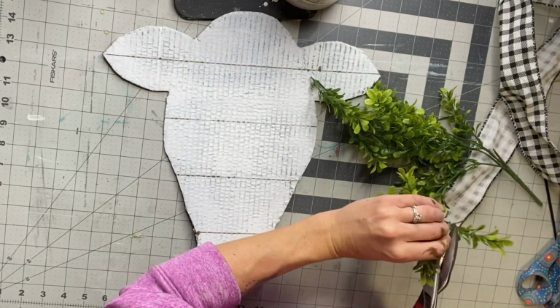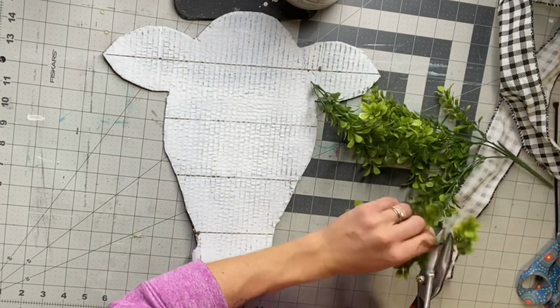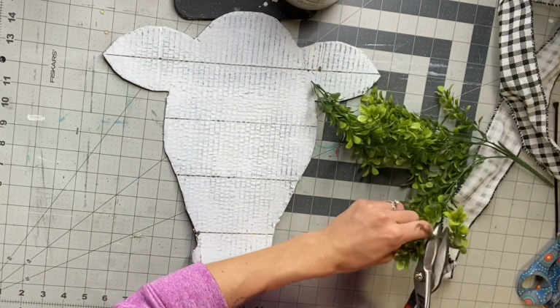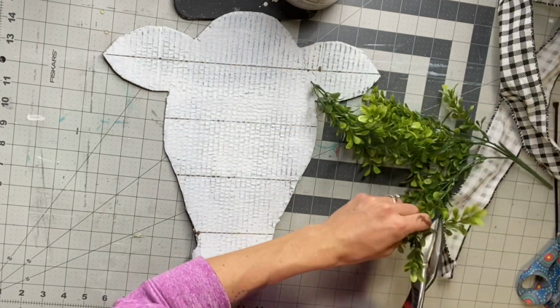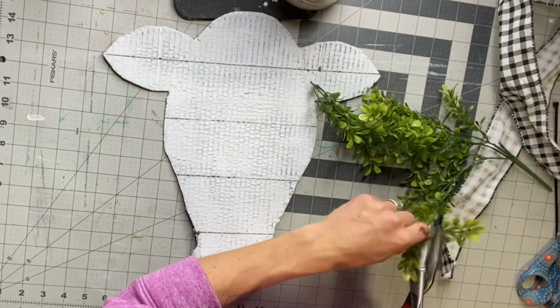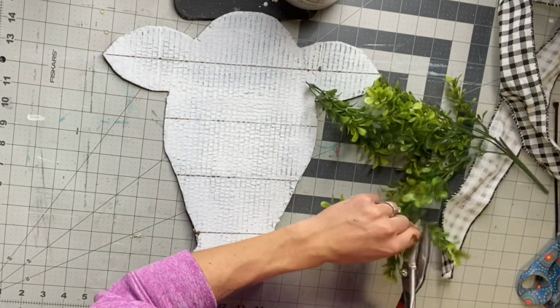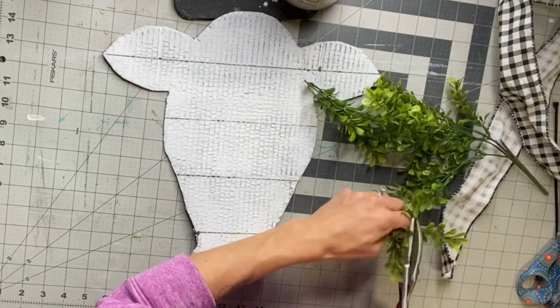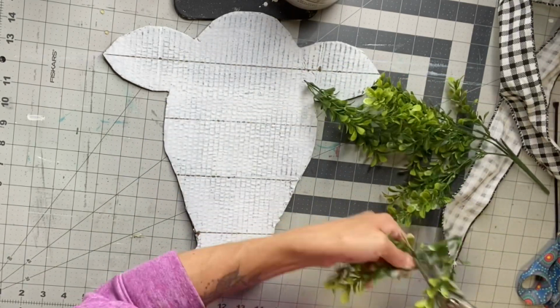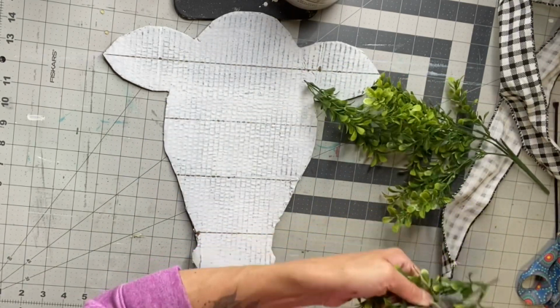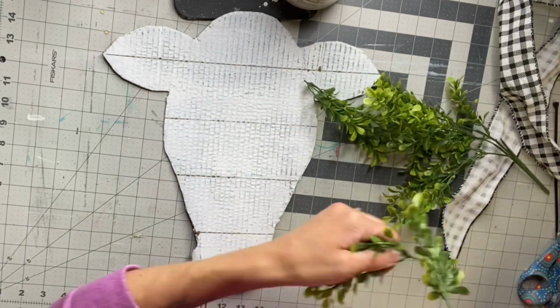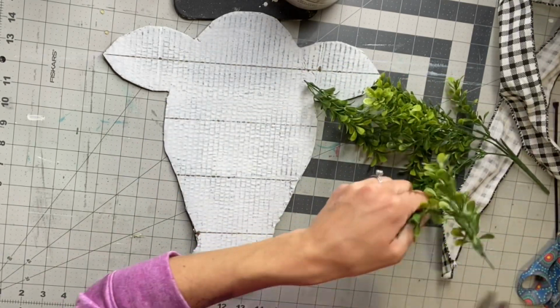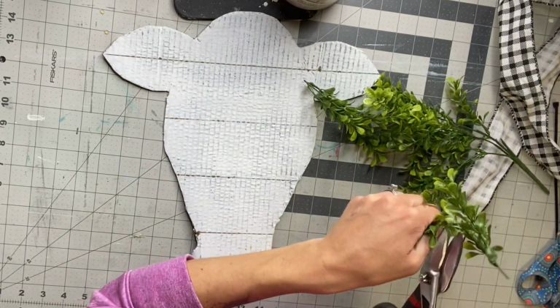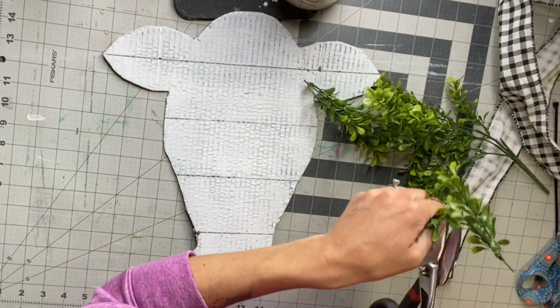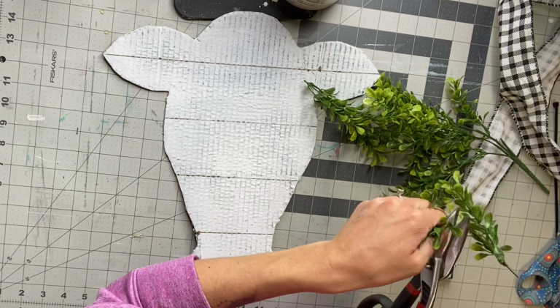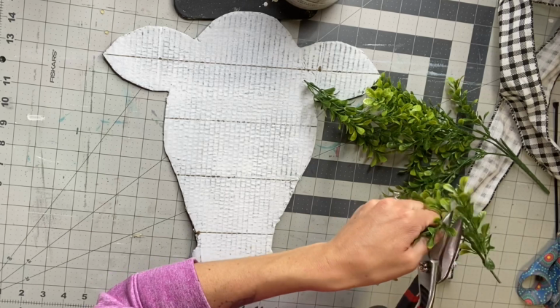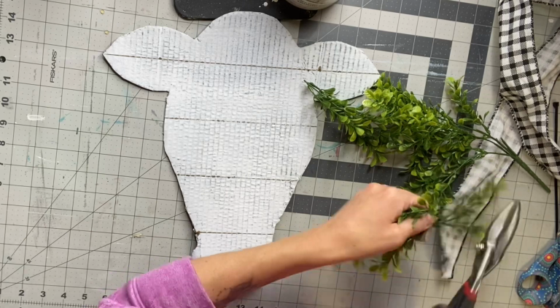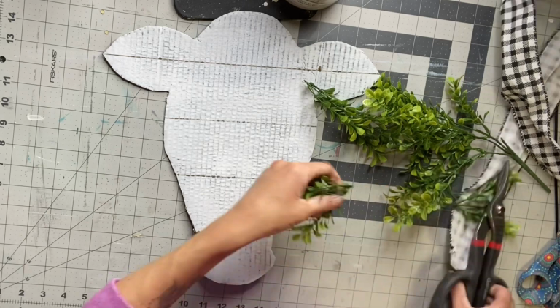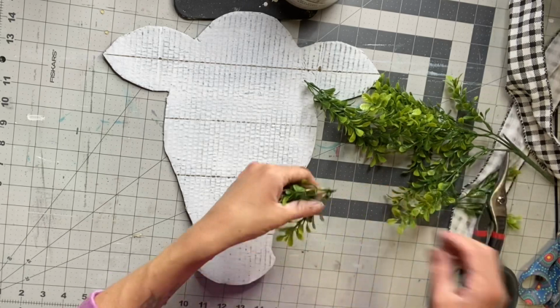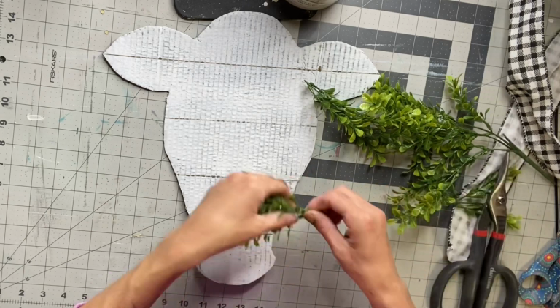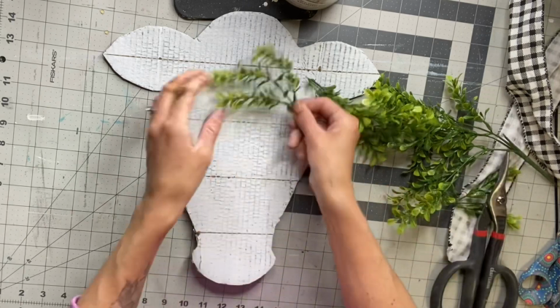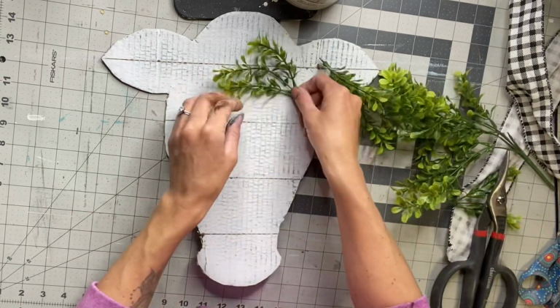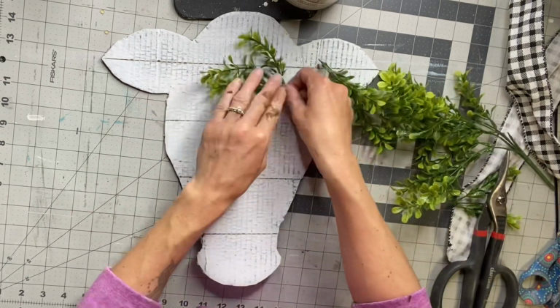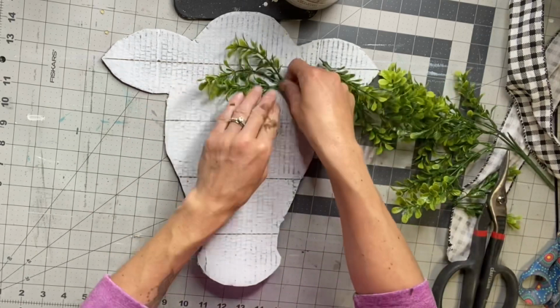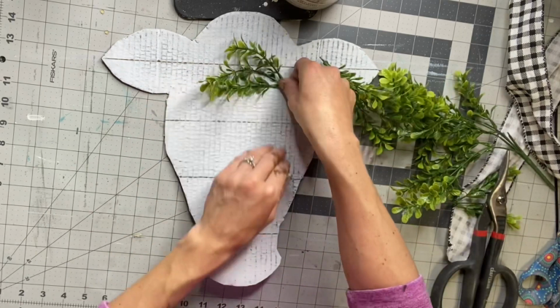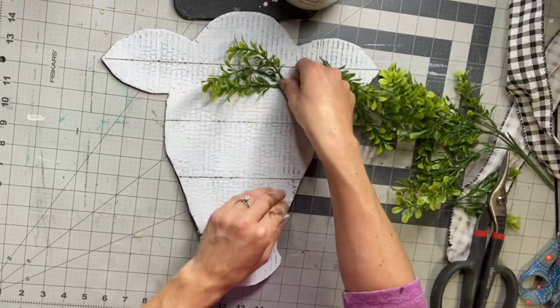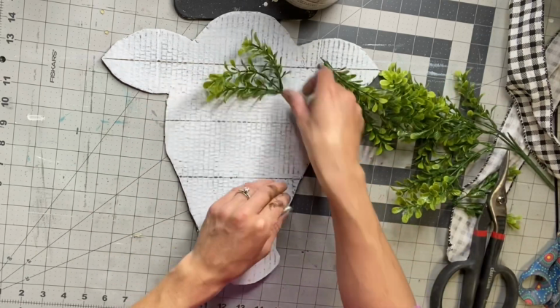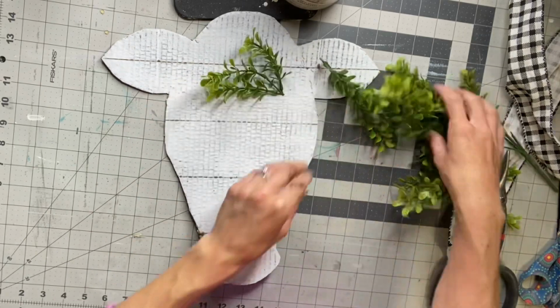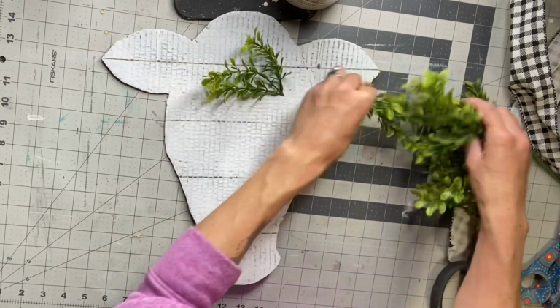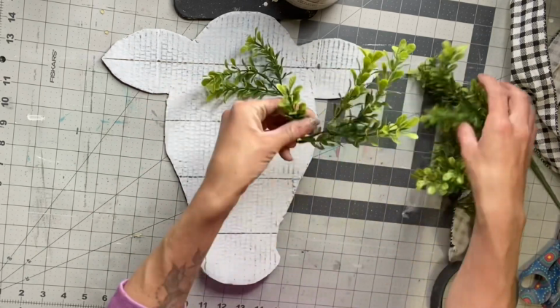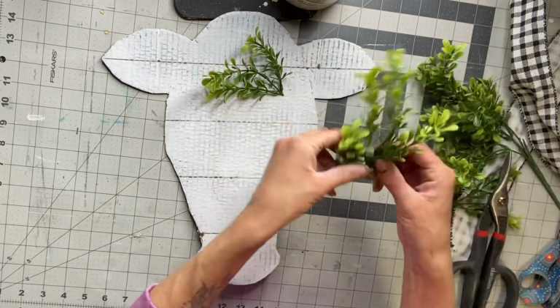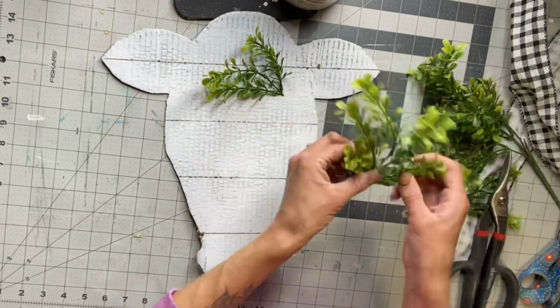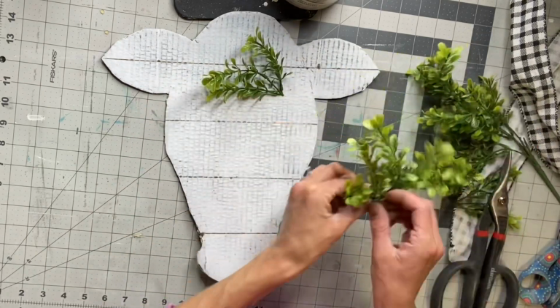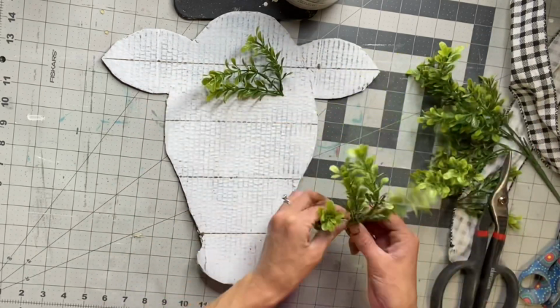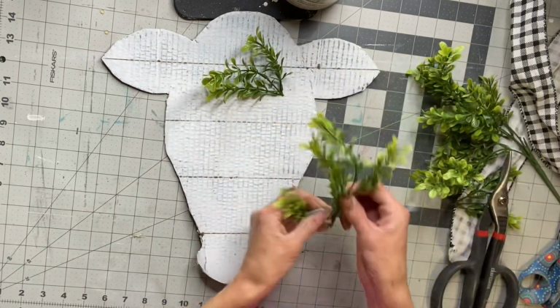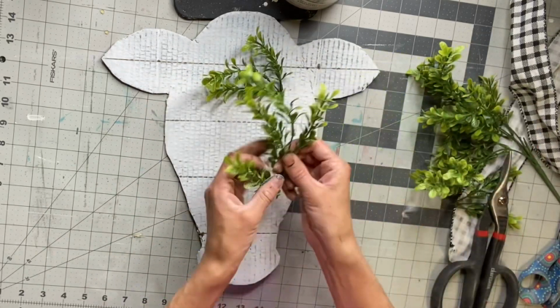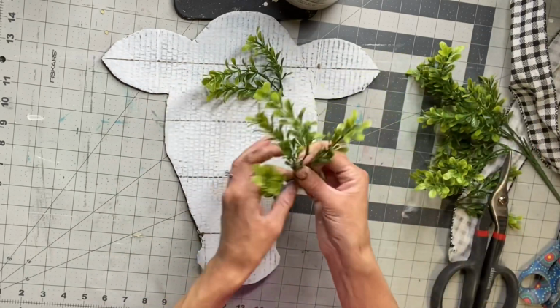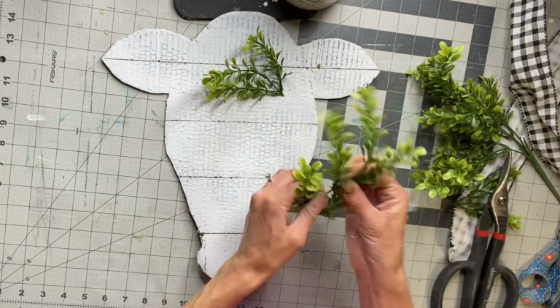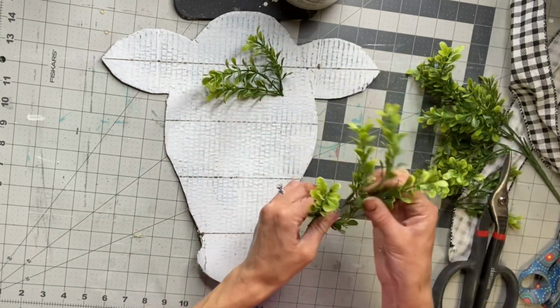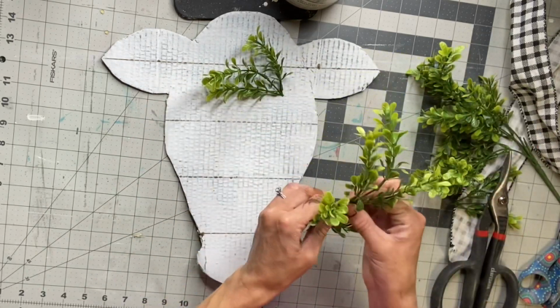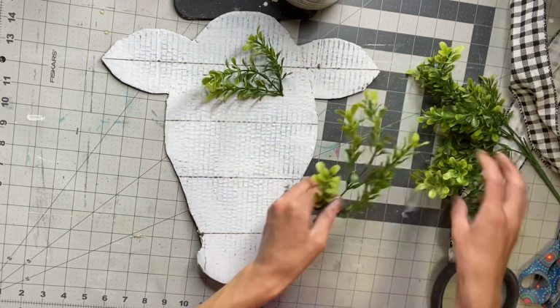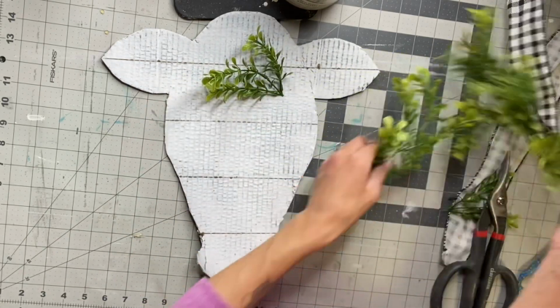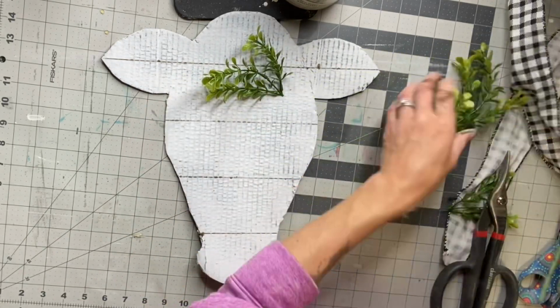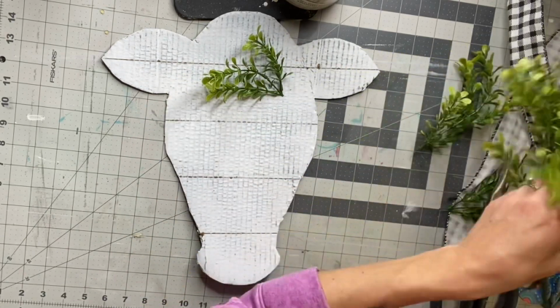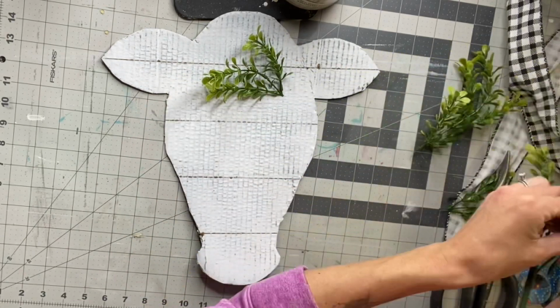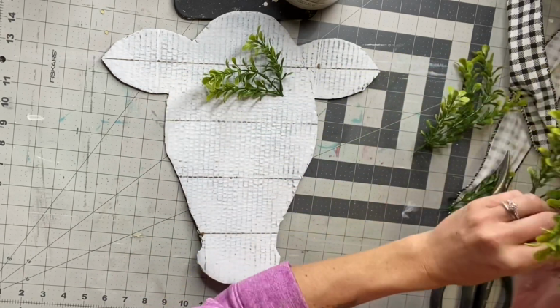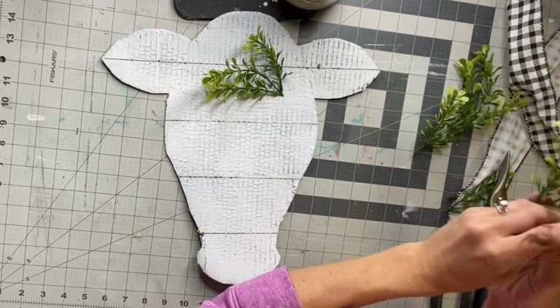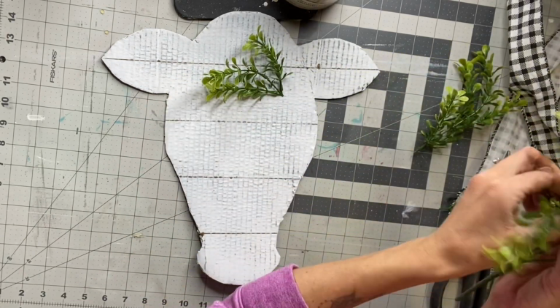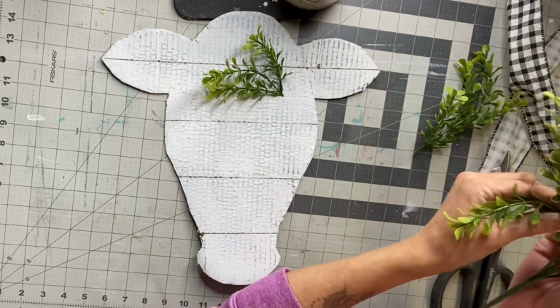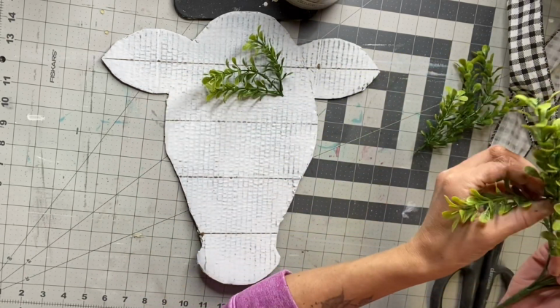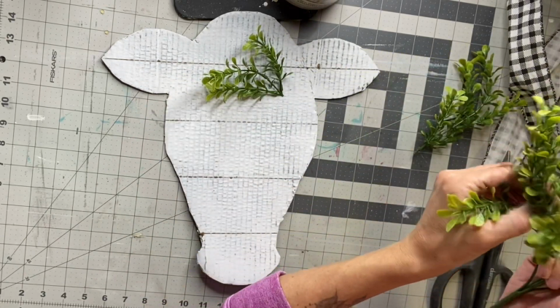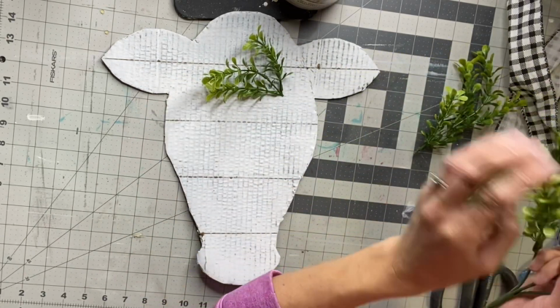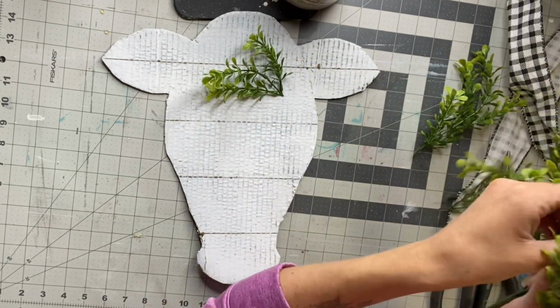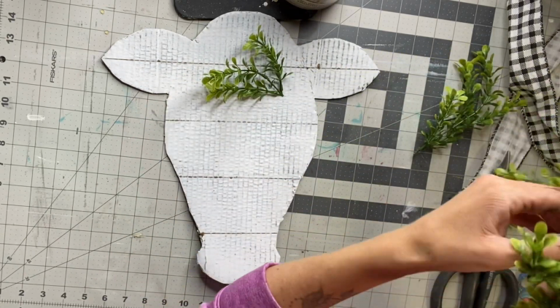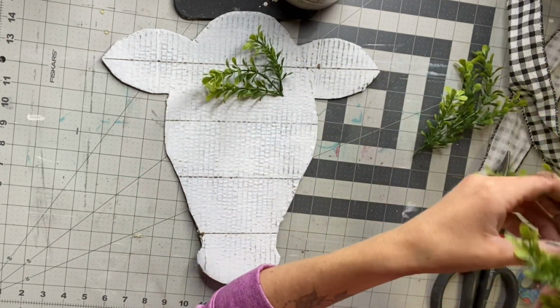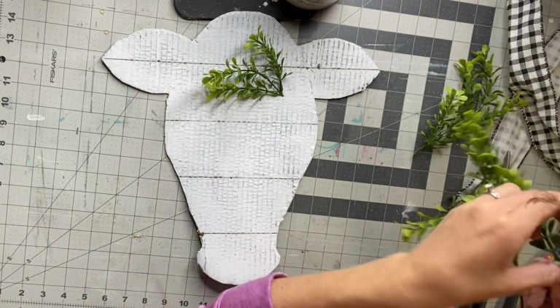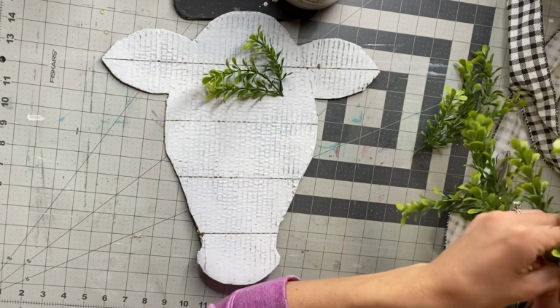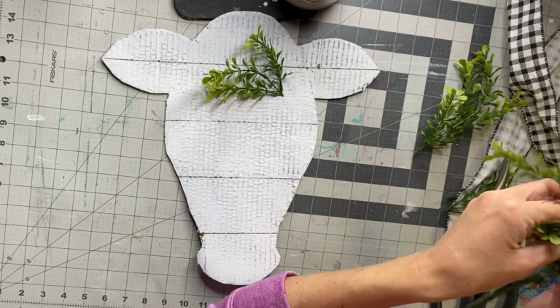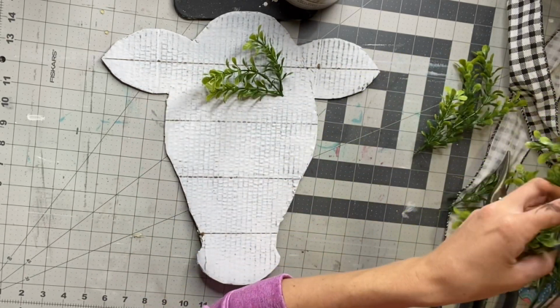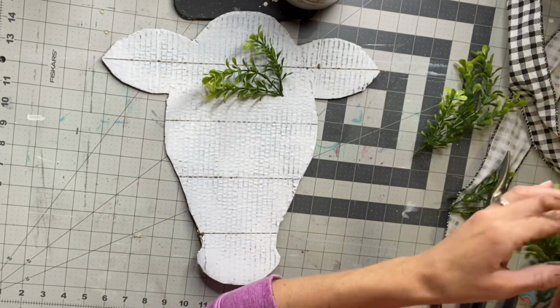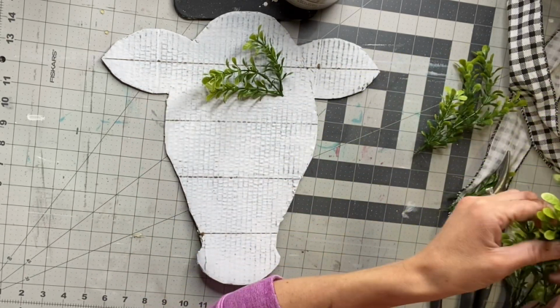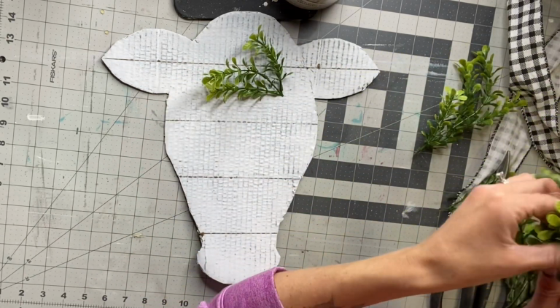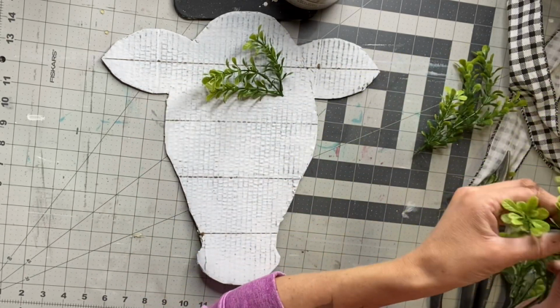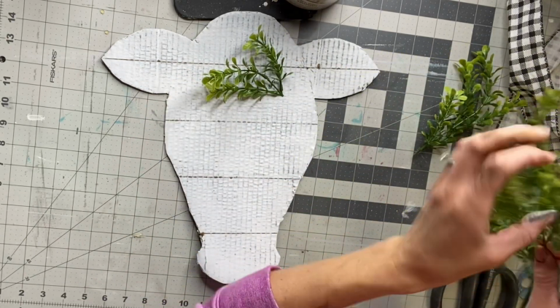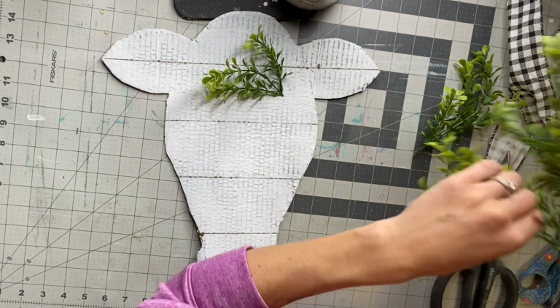I have this artificial greenery and I'm just cutting a couple pieces and I'm going to put them in the top right corner.